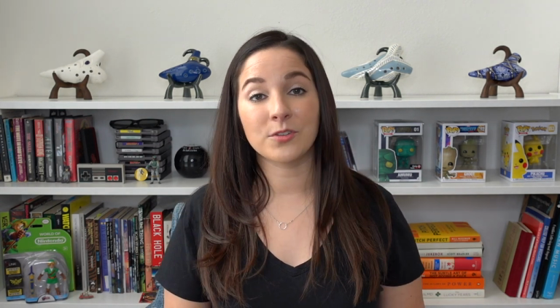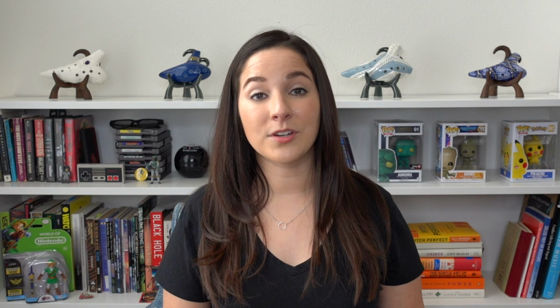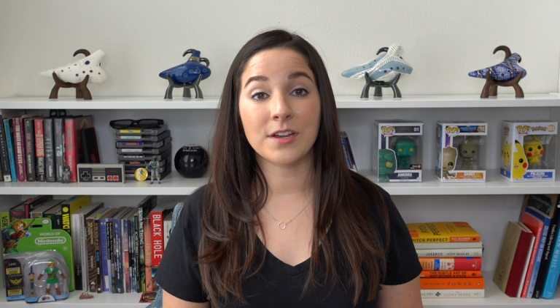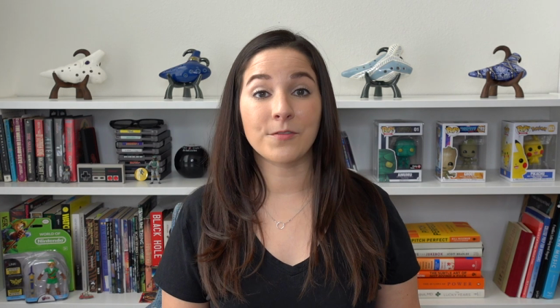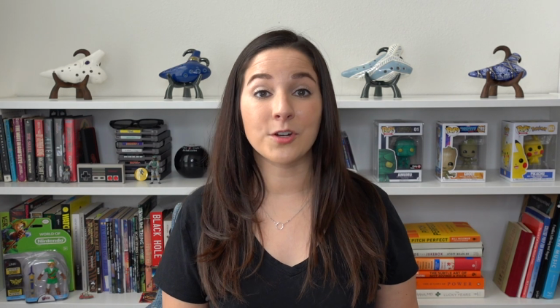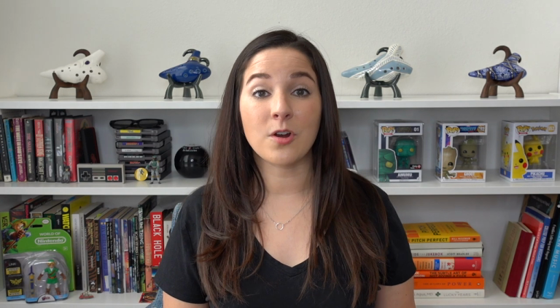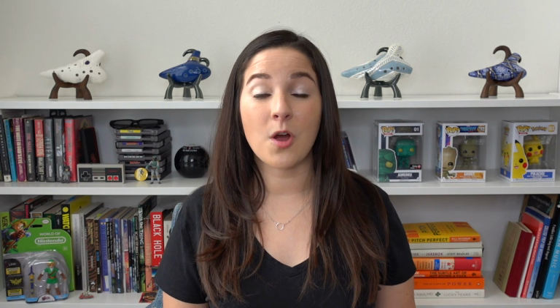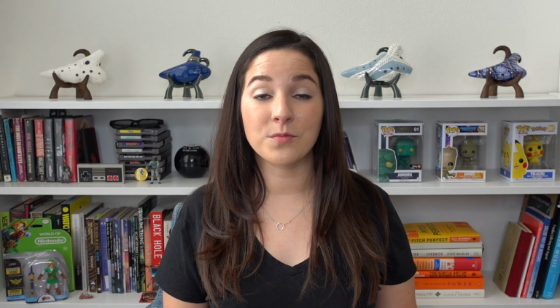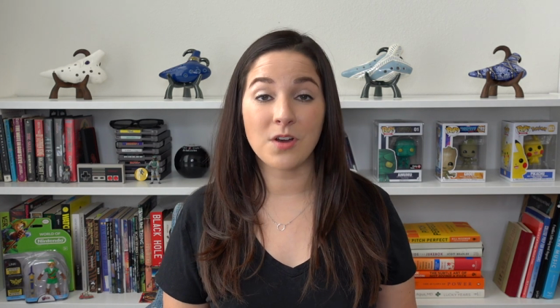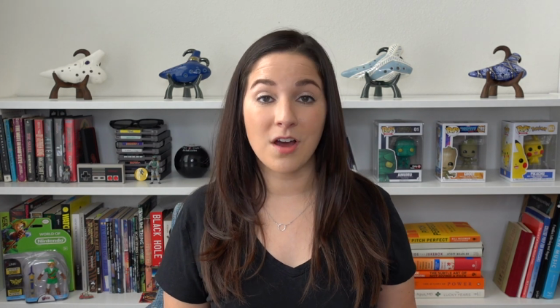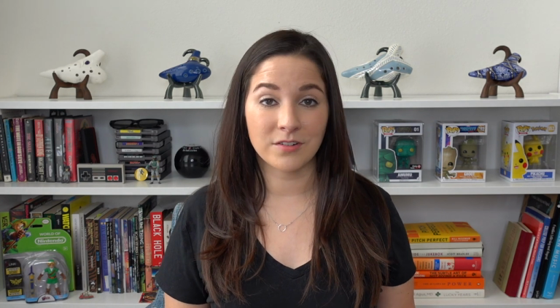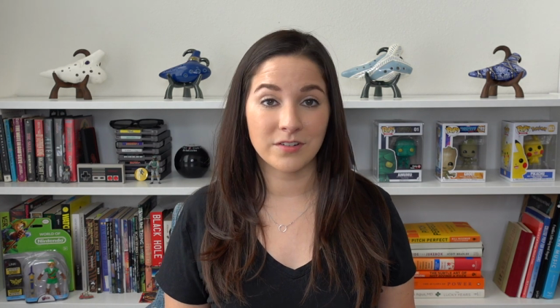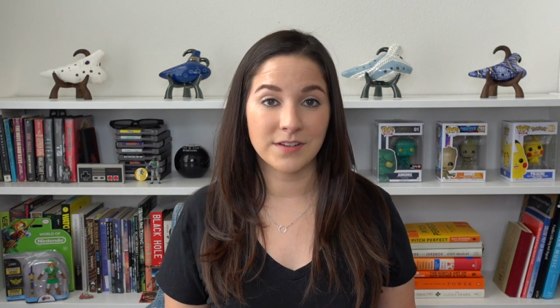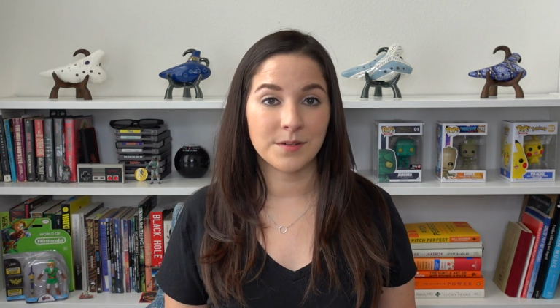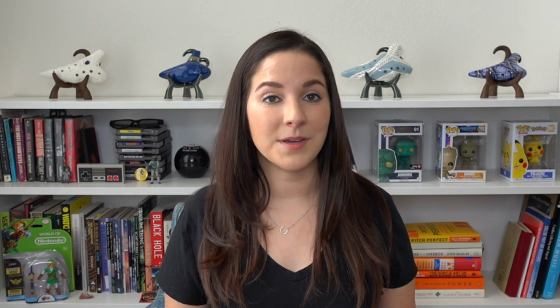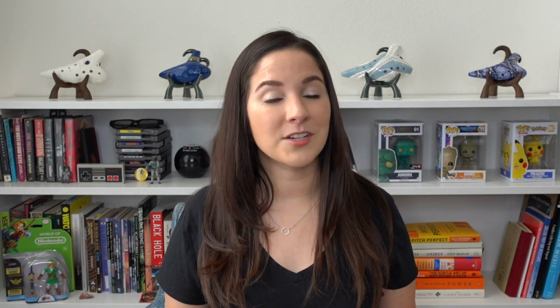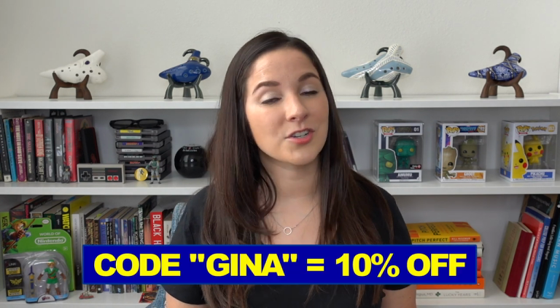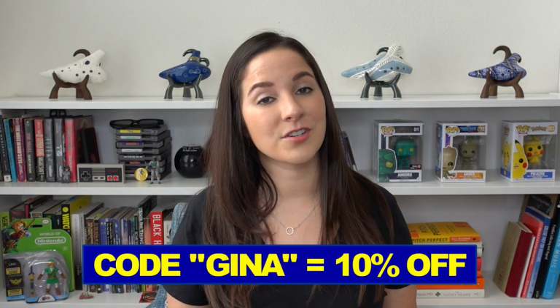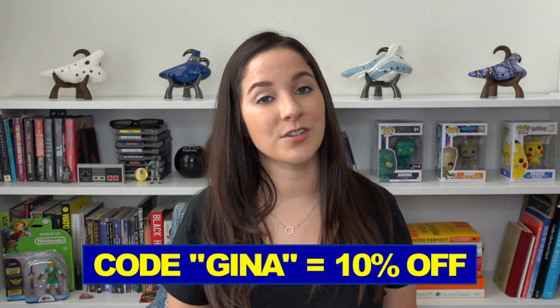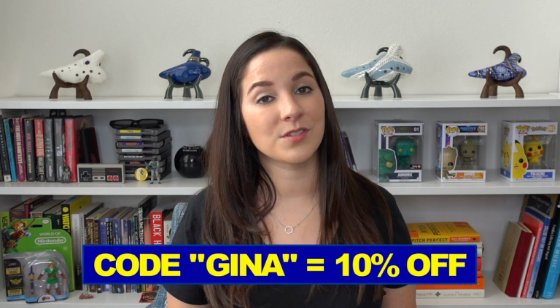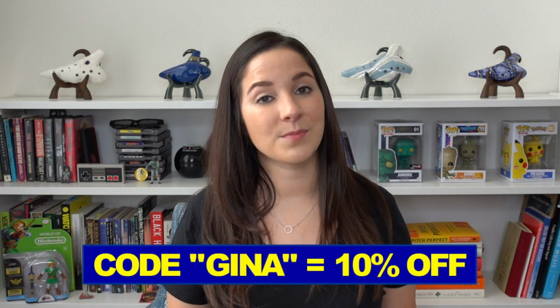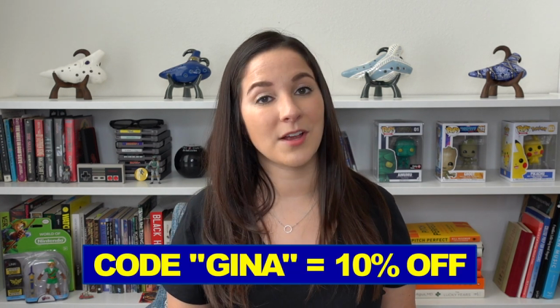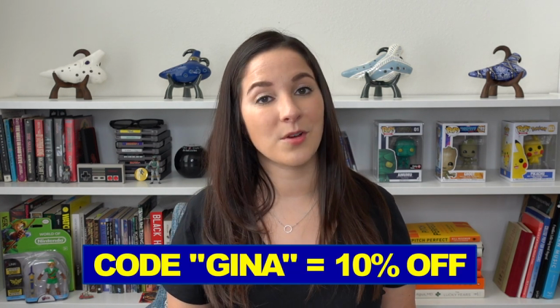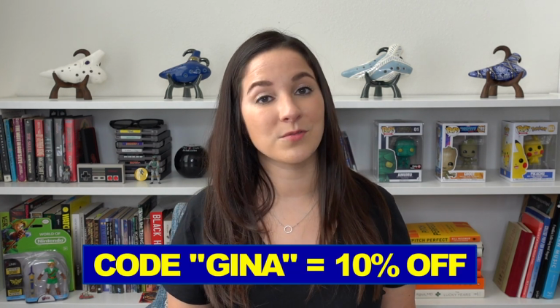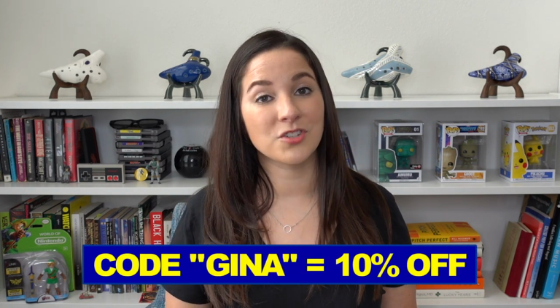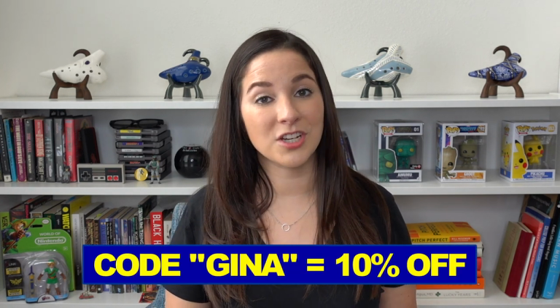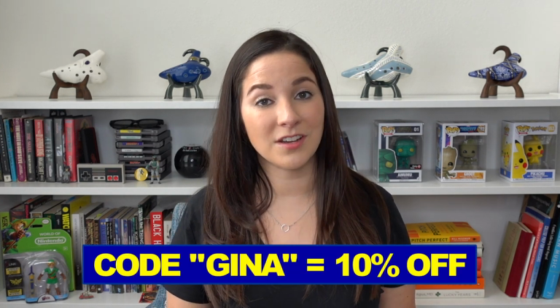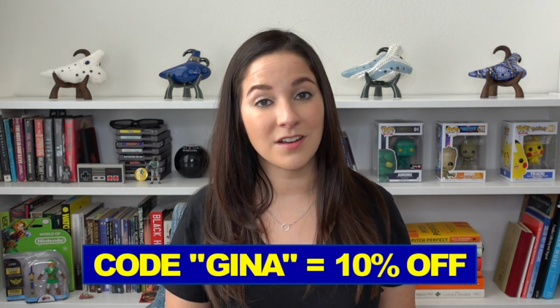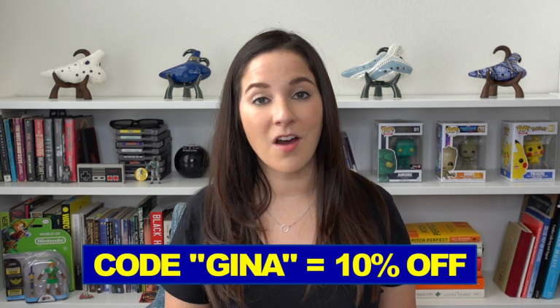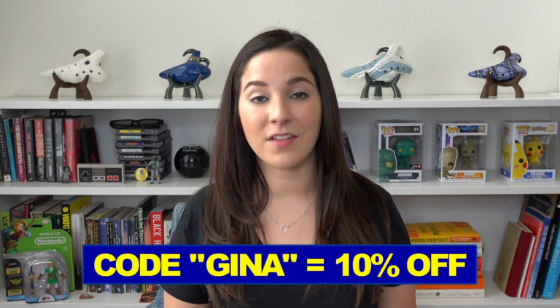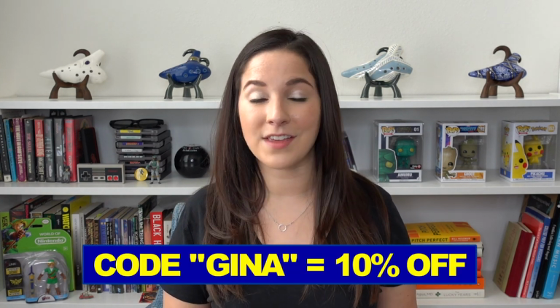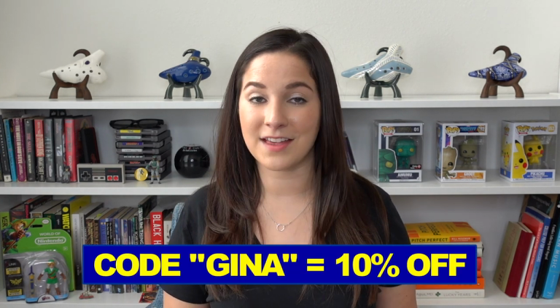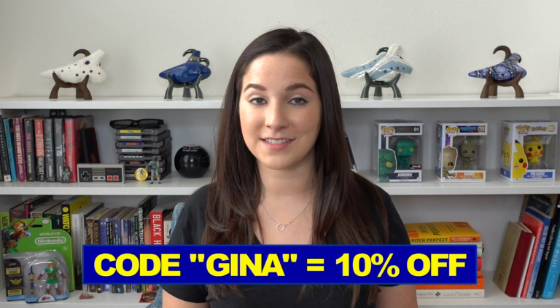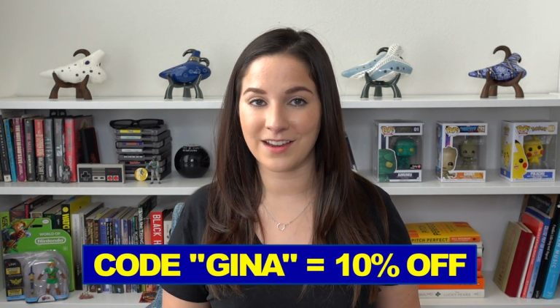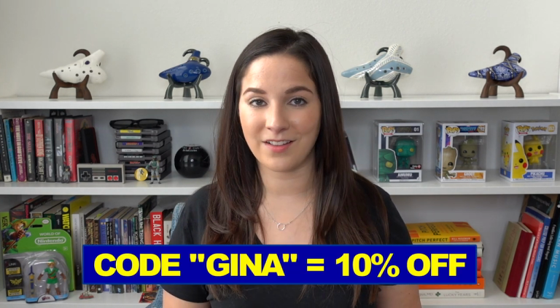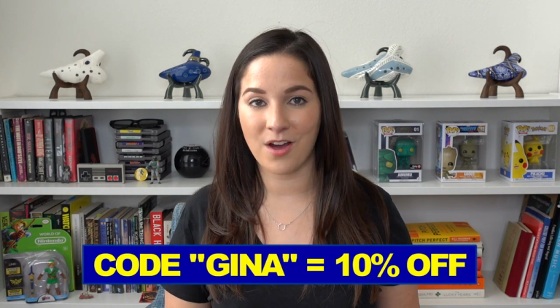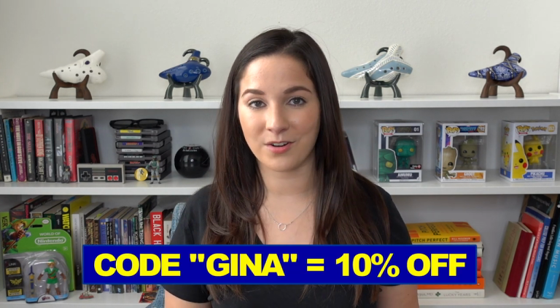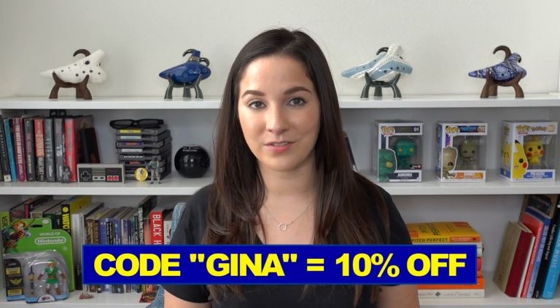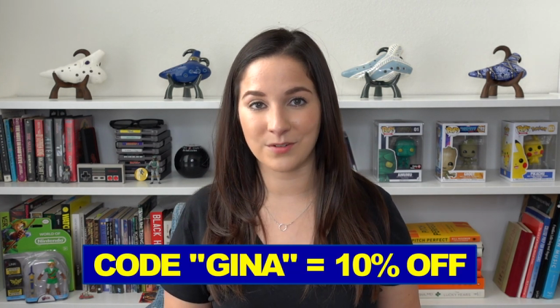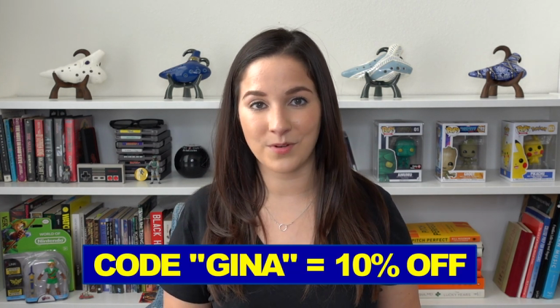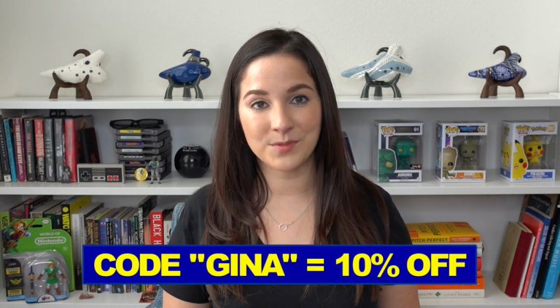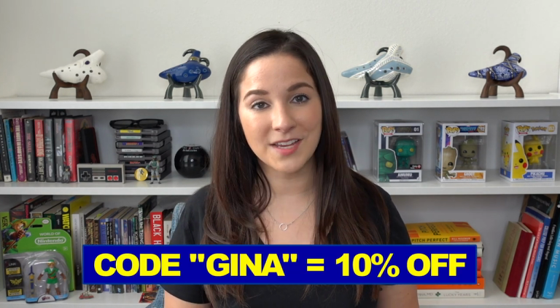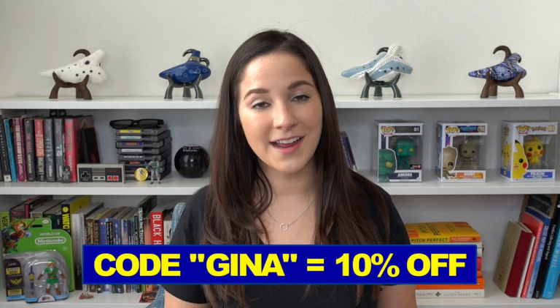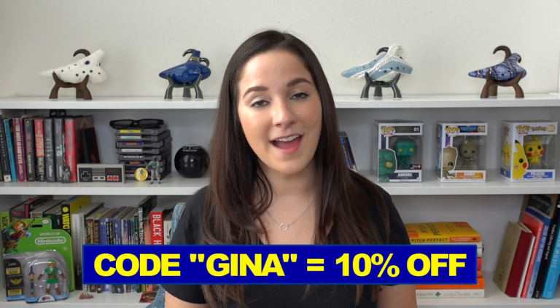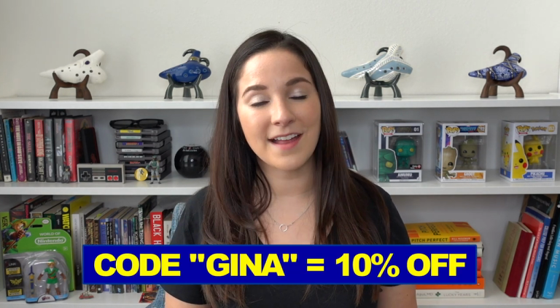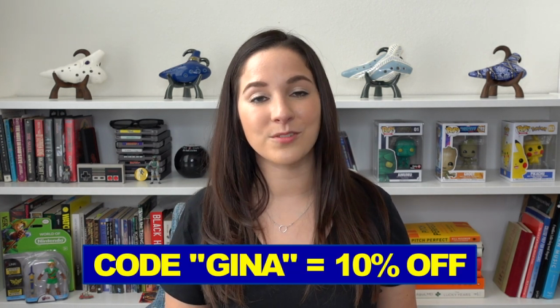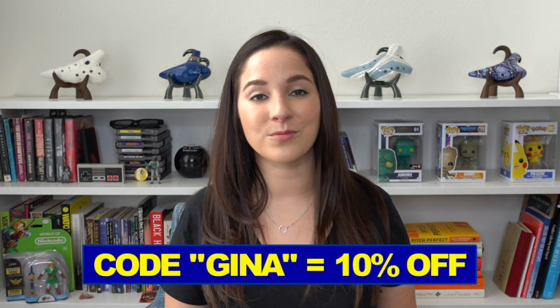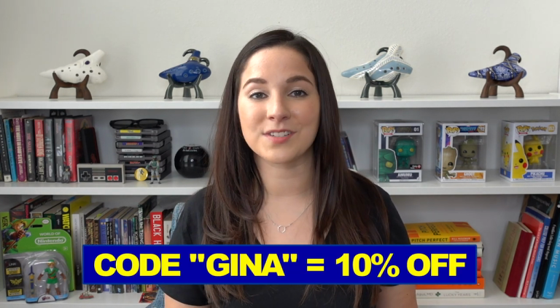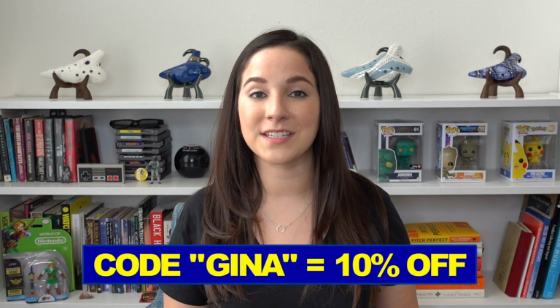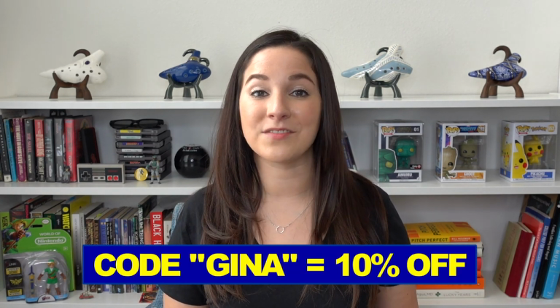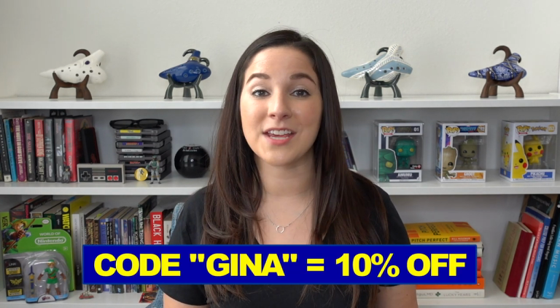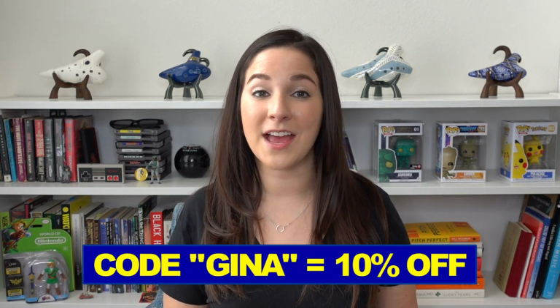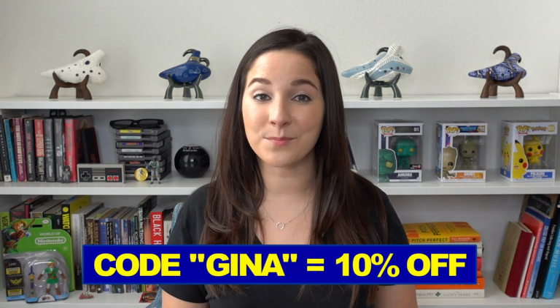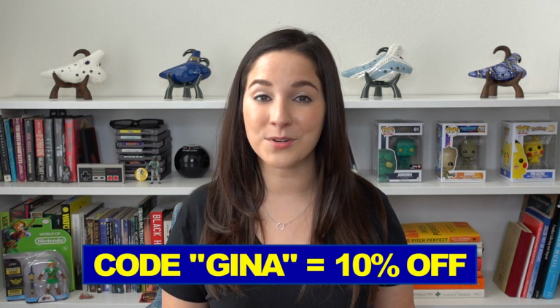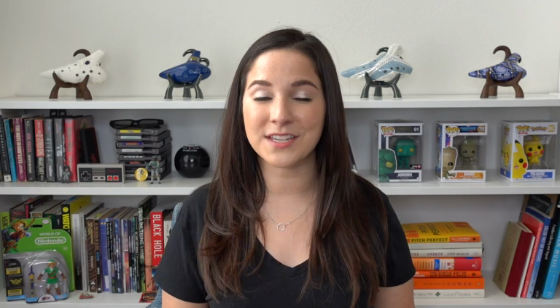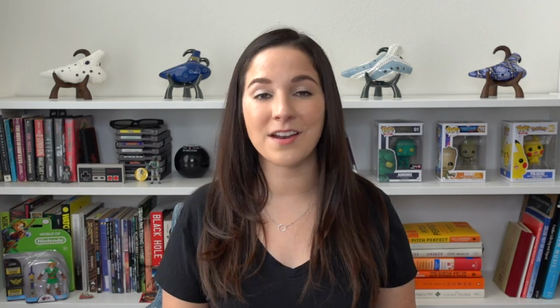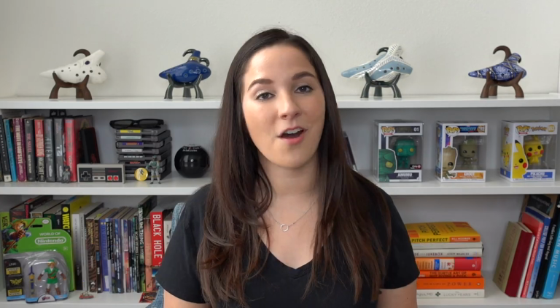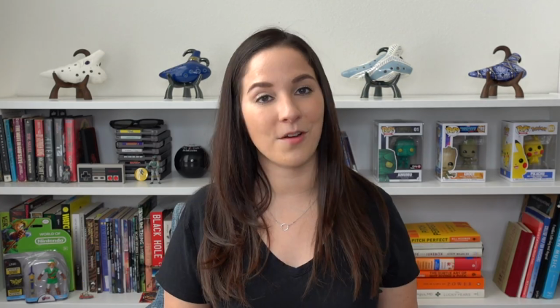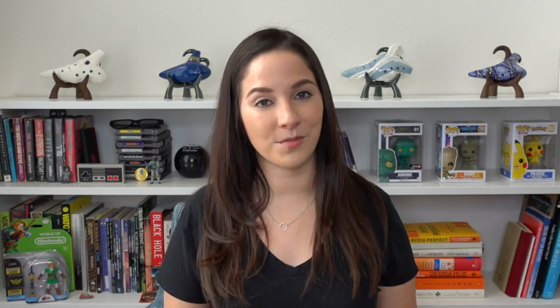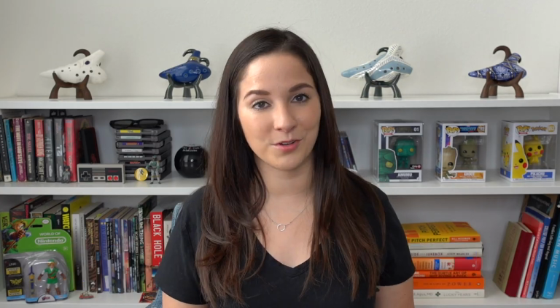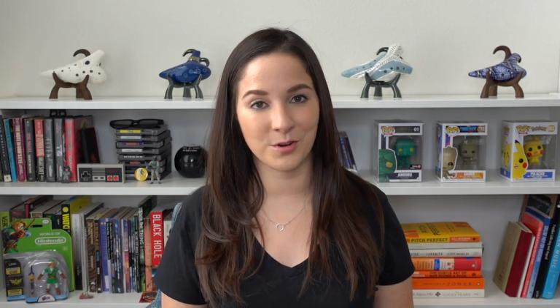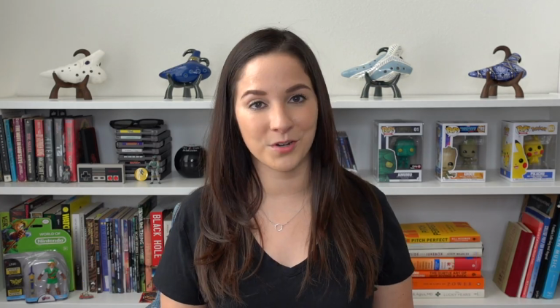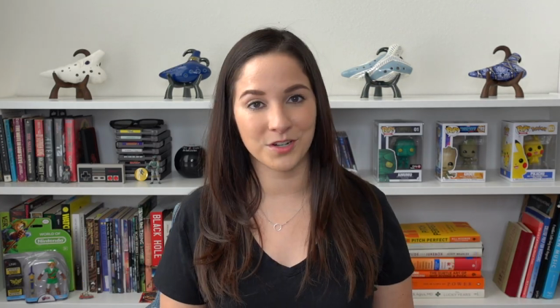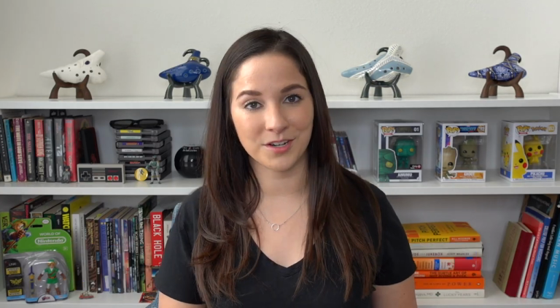If you're looking for your own ocarina, make sure to use my code GINA on the STL Ocarina website and you'll receive 10% off of your order.